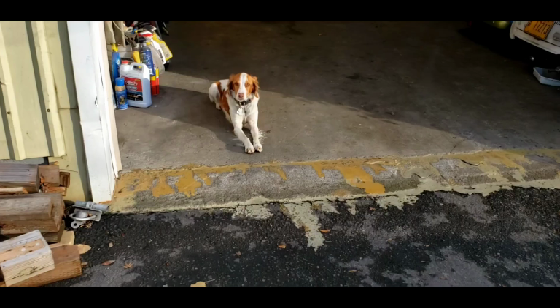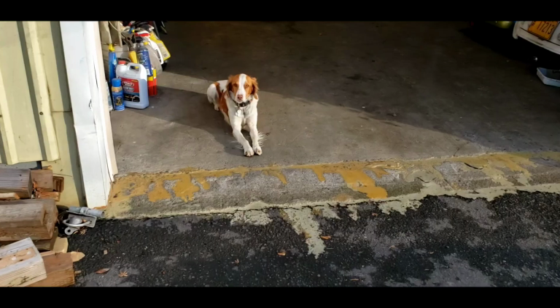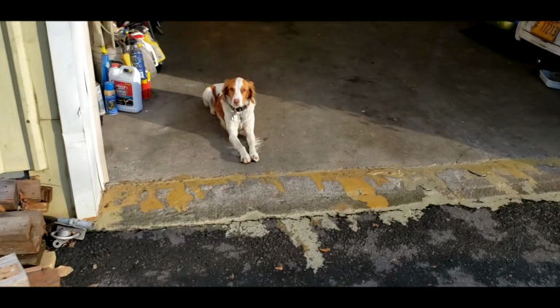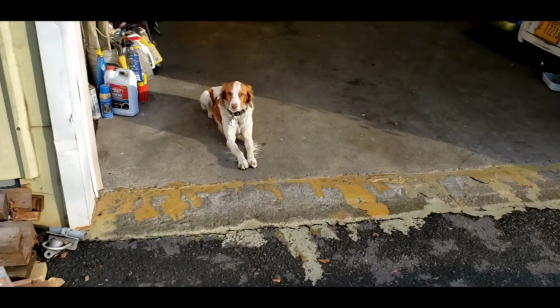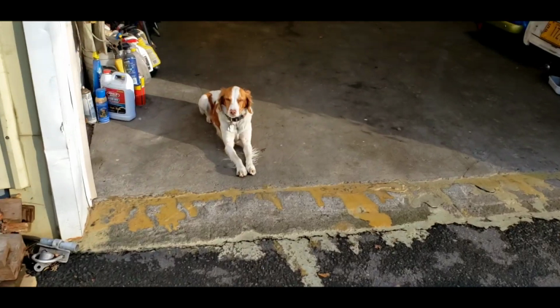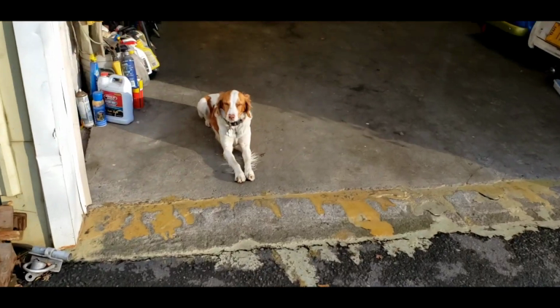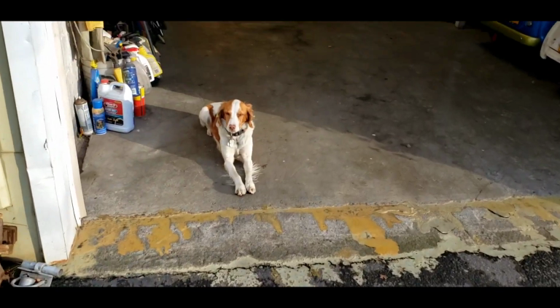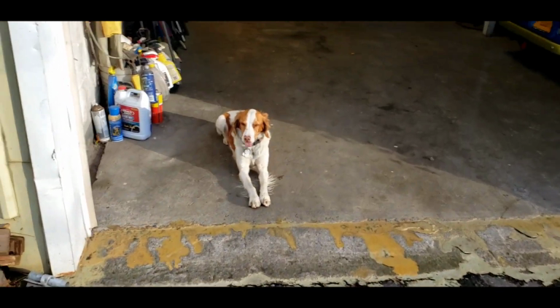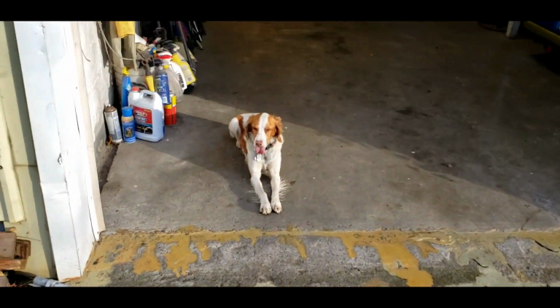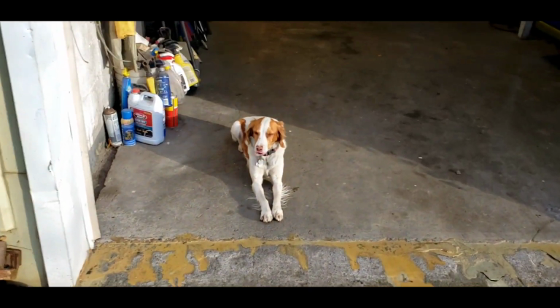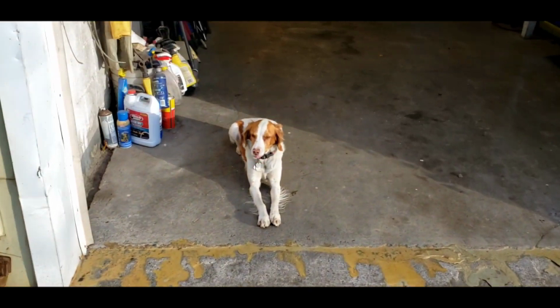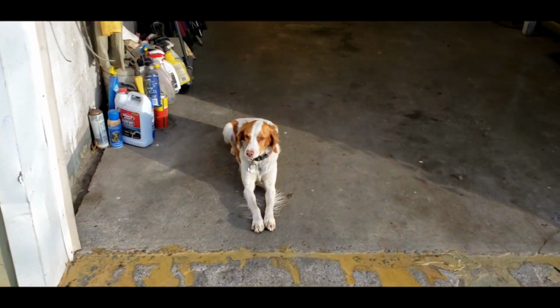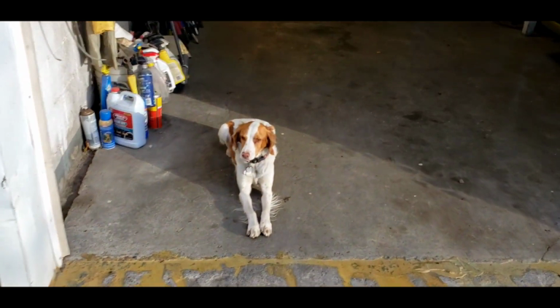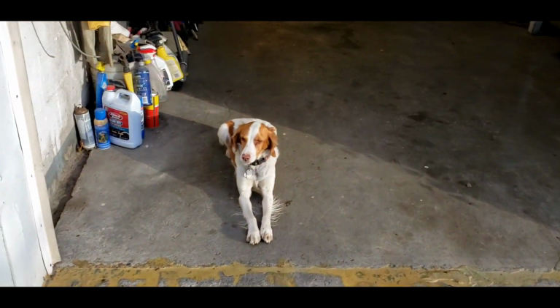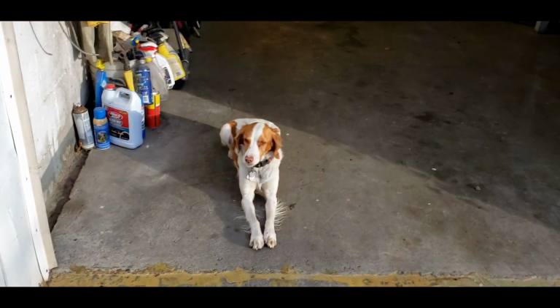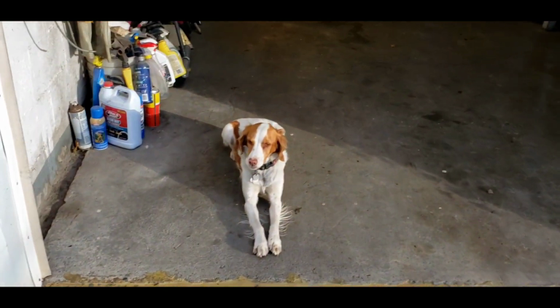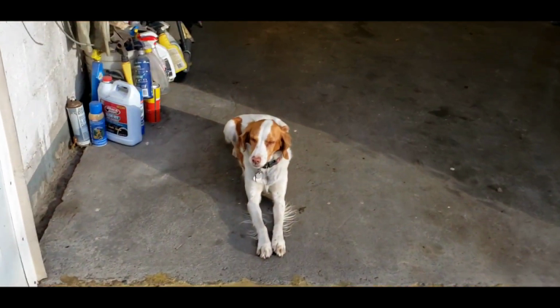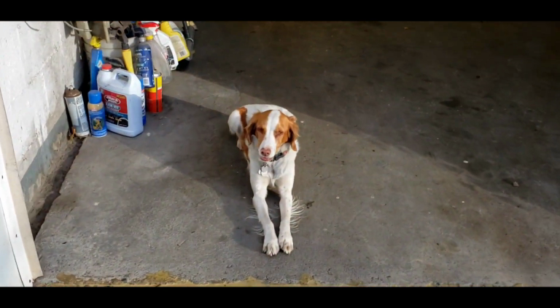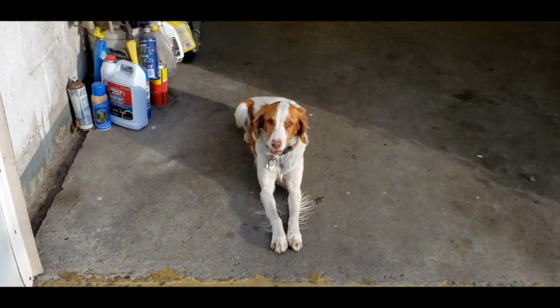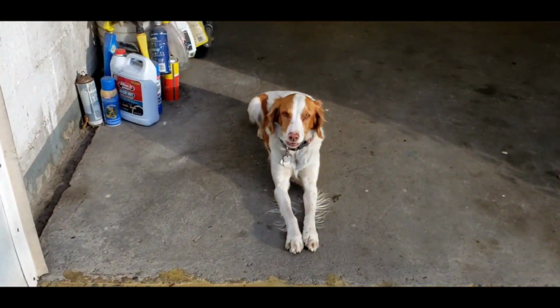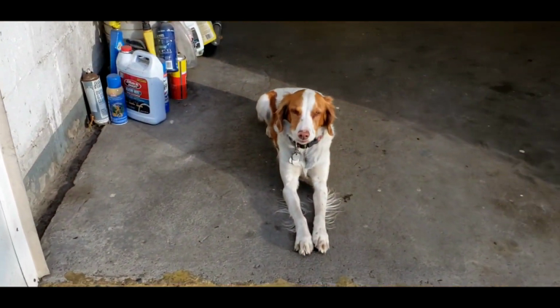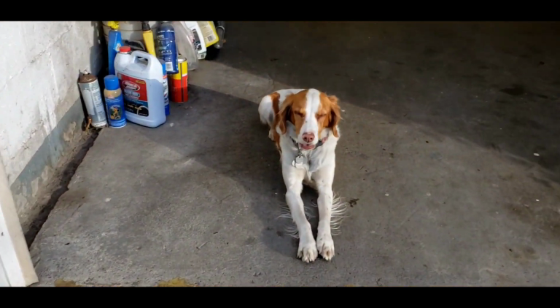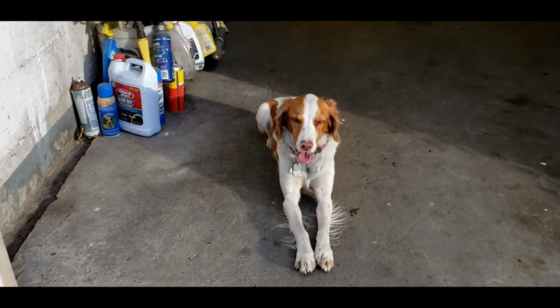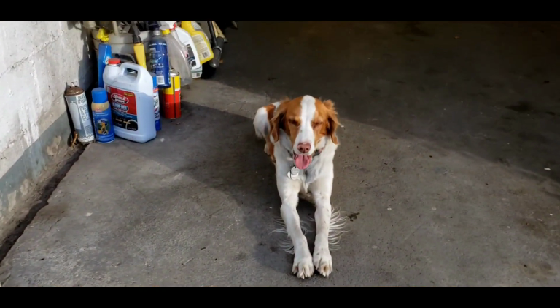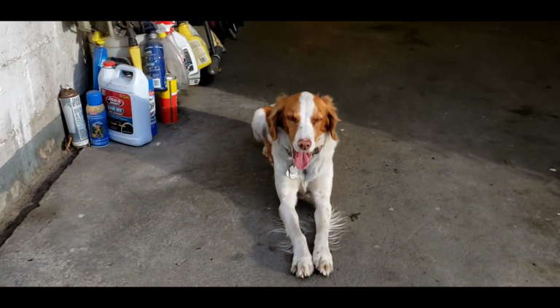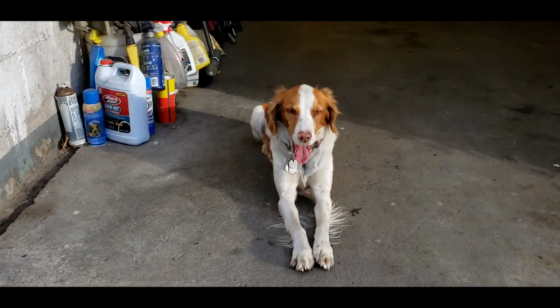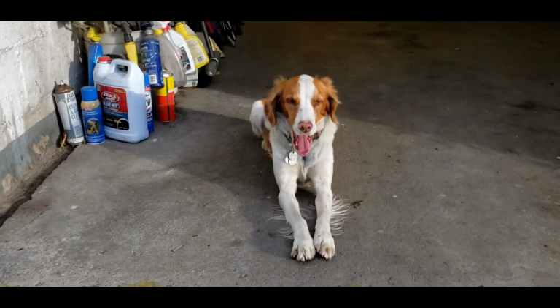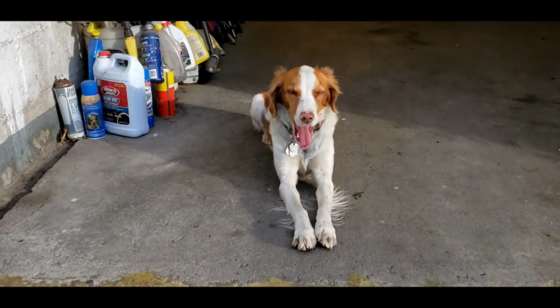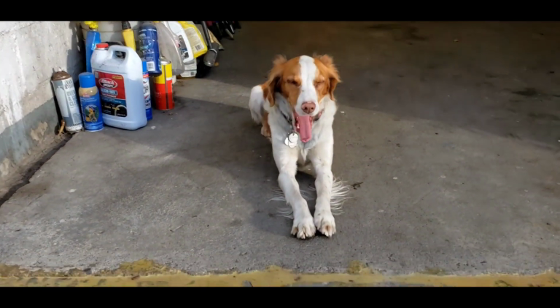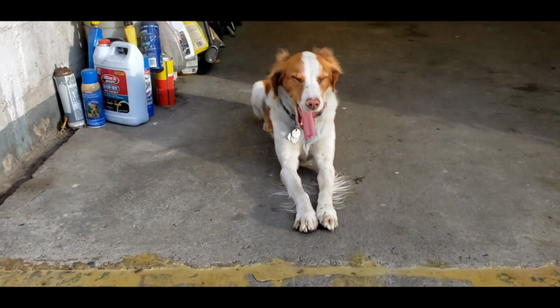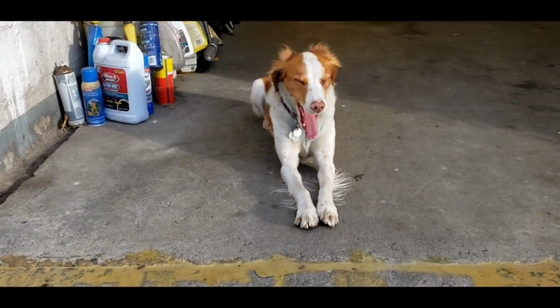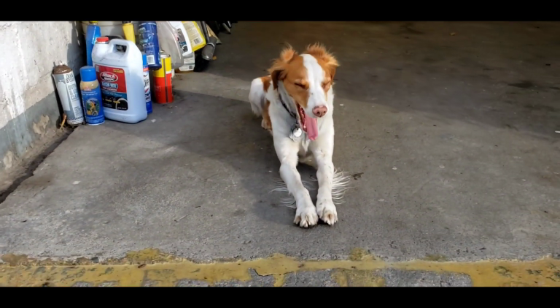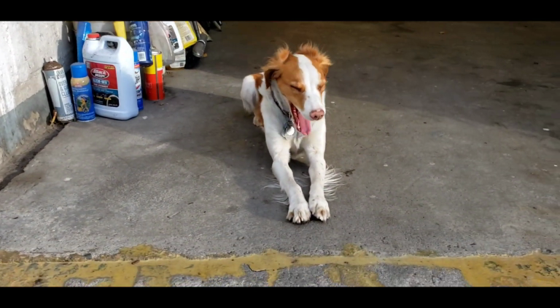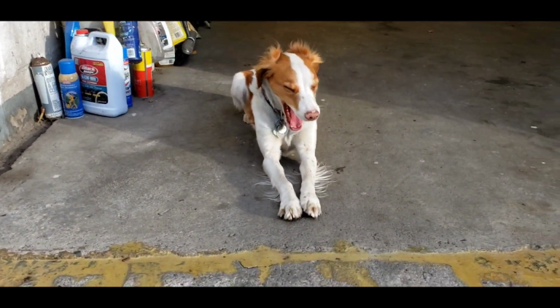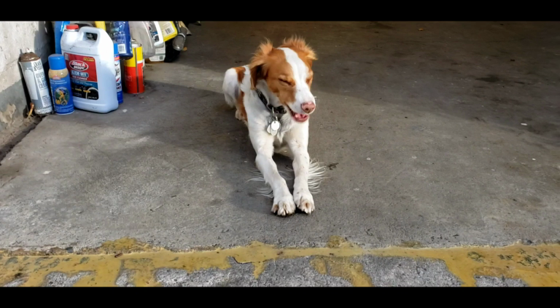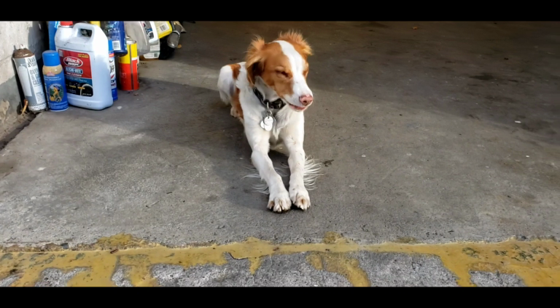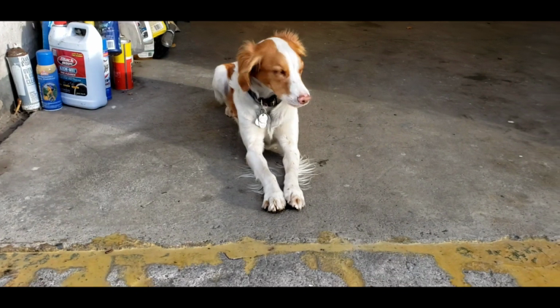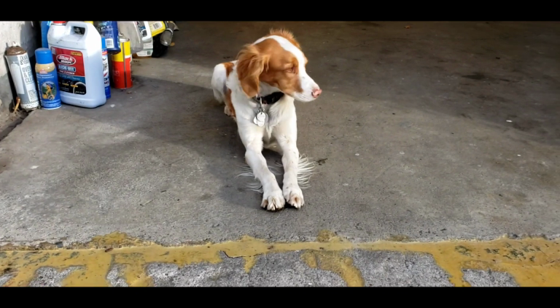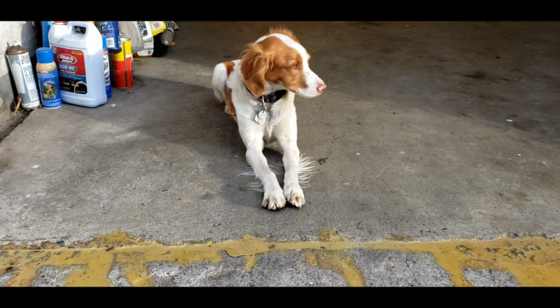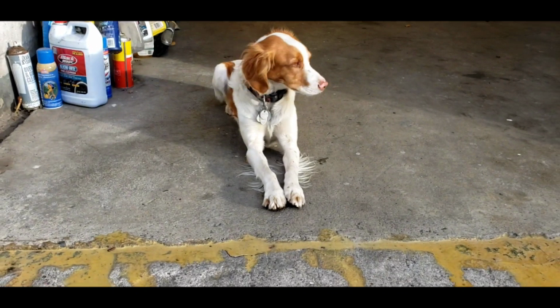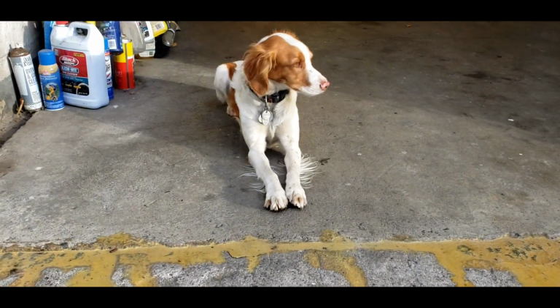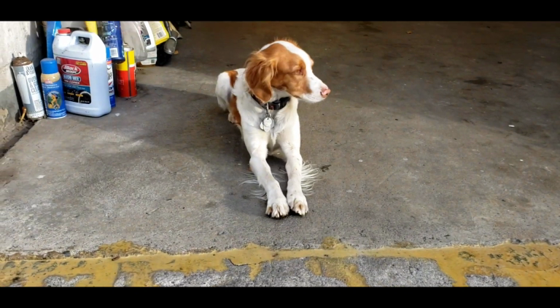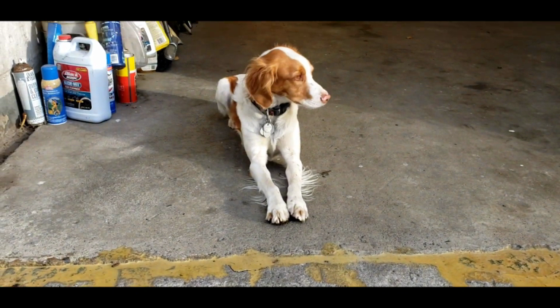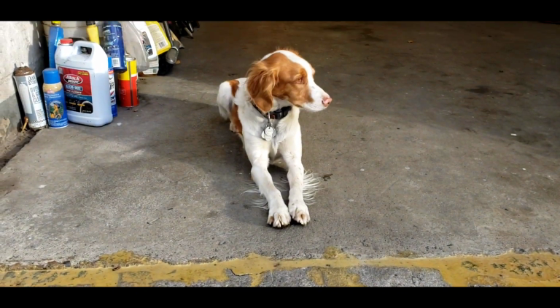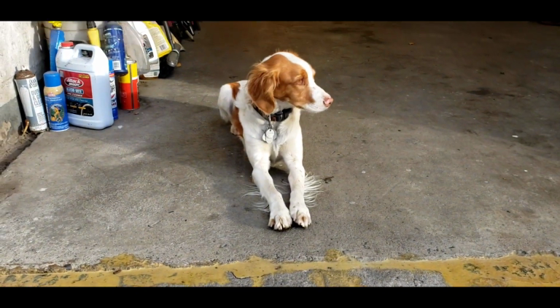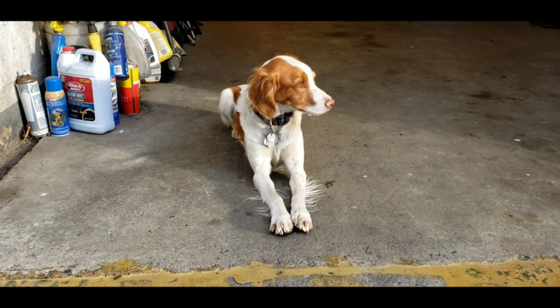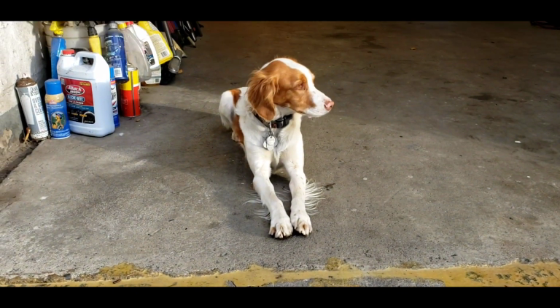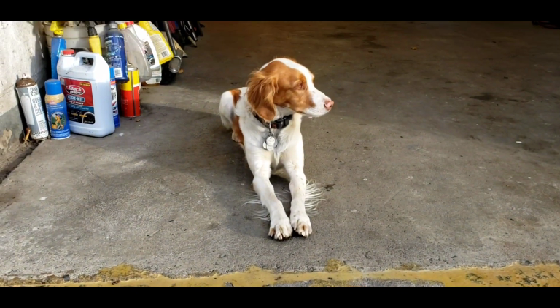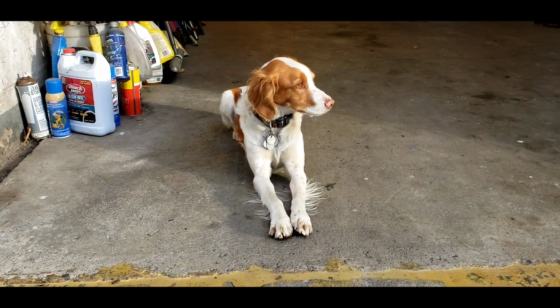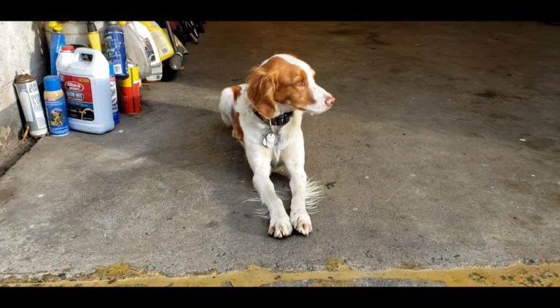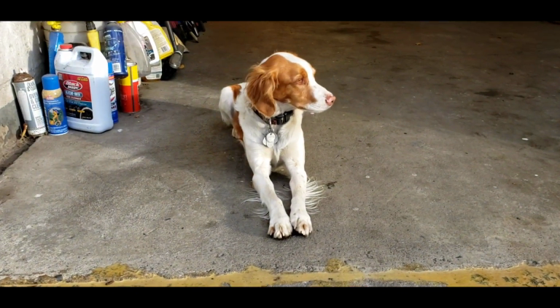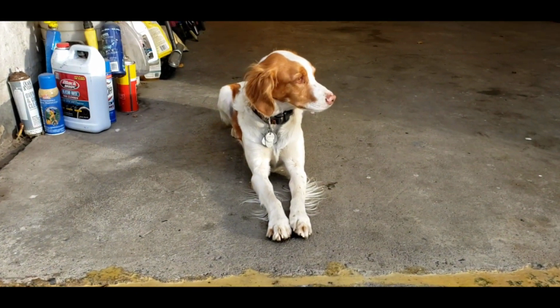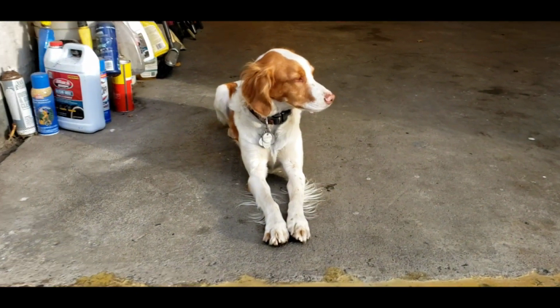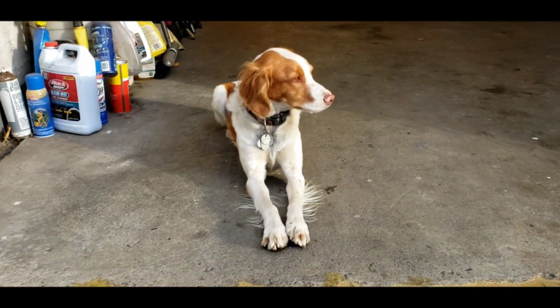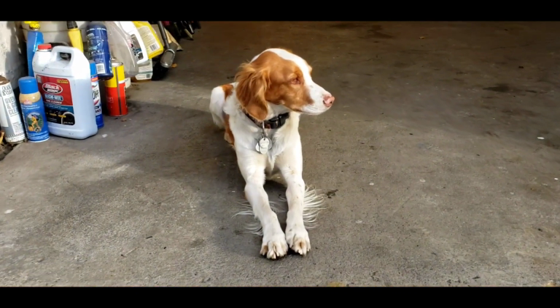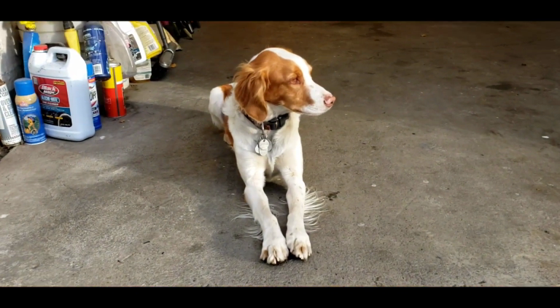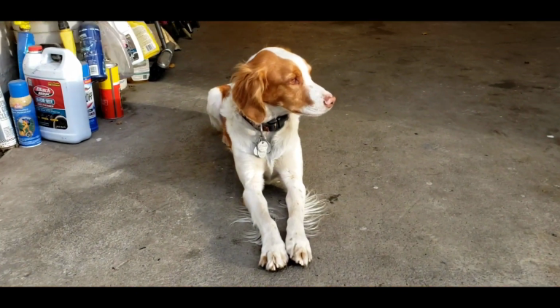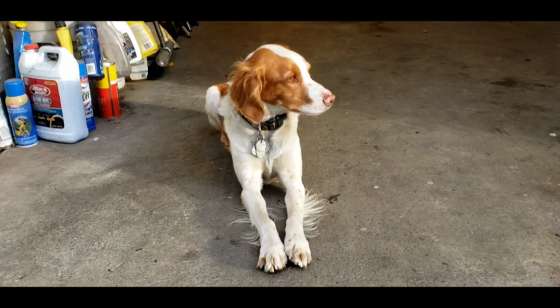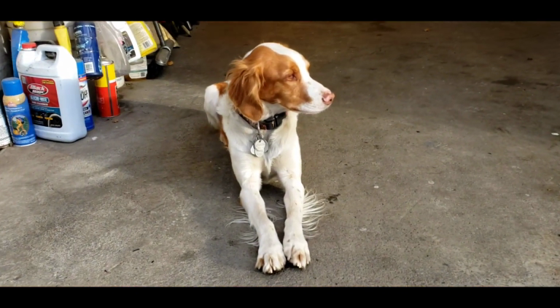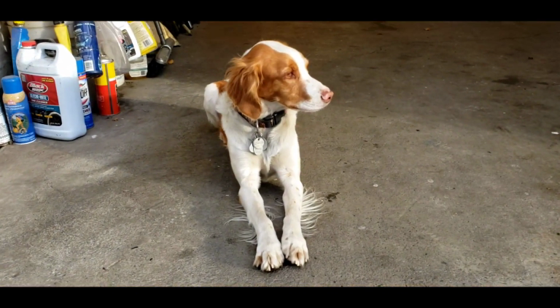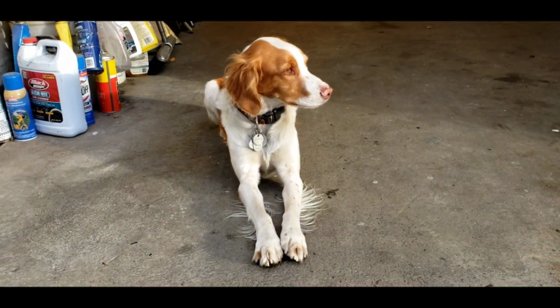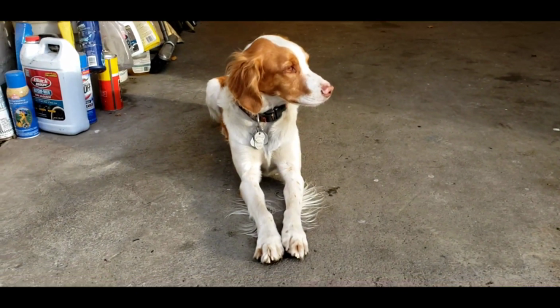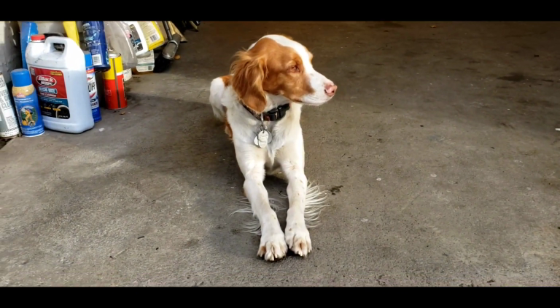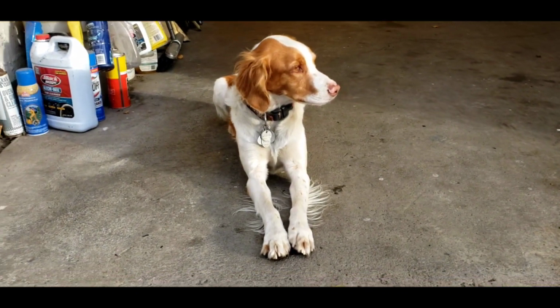Stella, you're such a good dog. You haven't been in this video at all yet. Give me a yawn — oh, that's a good puppy.